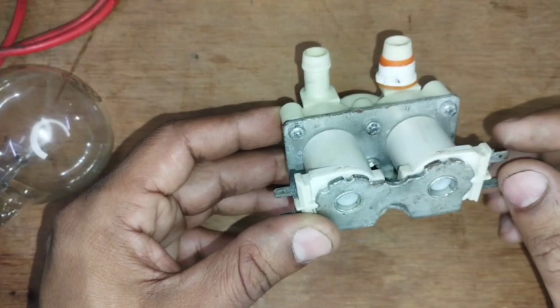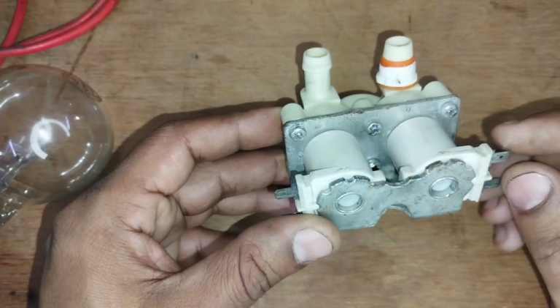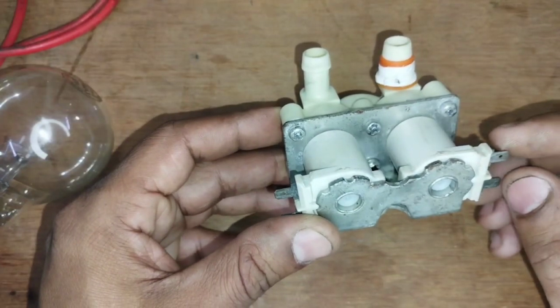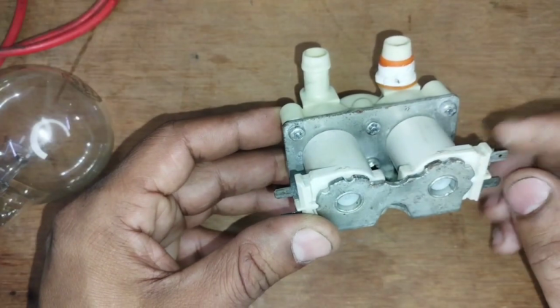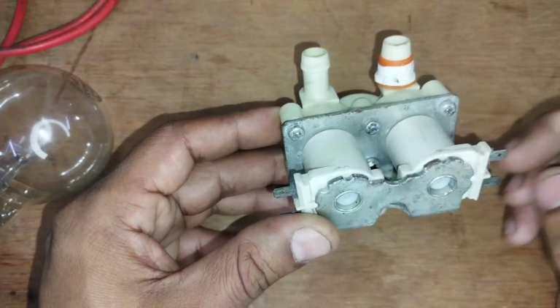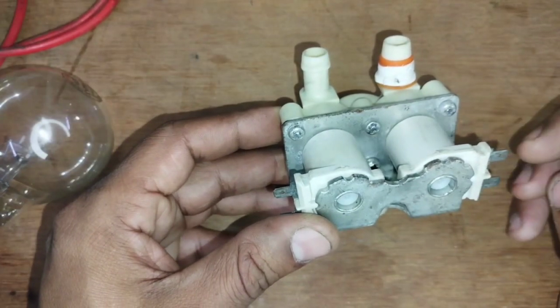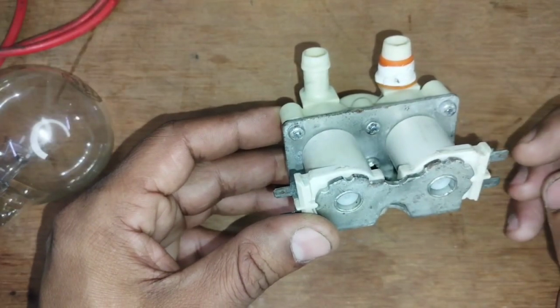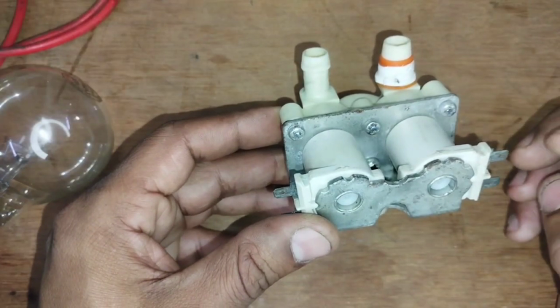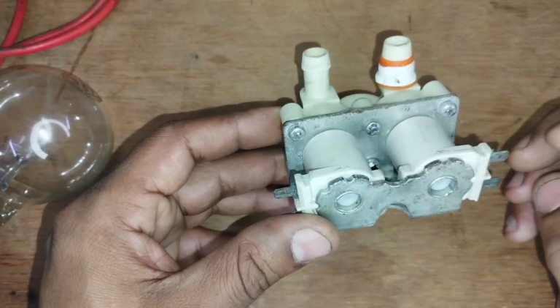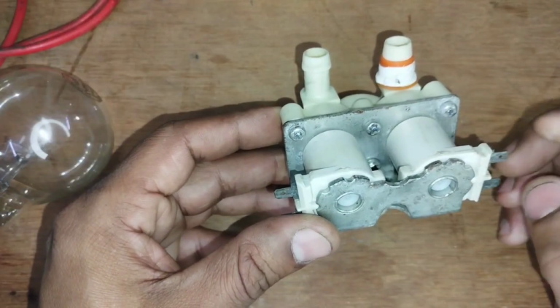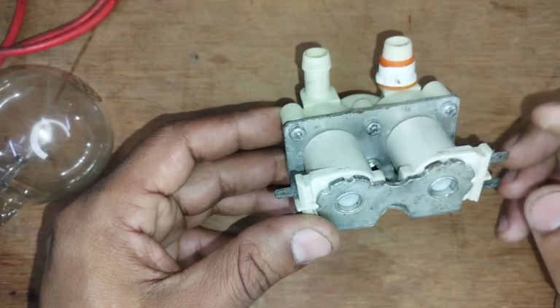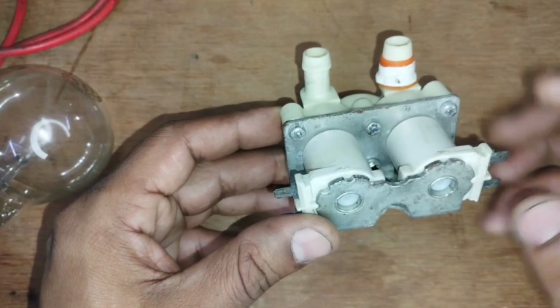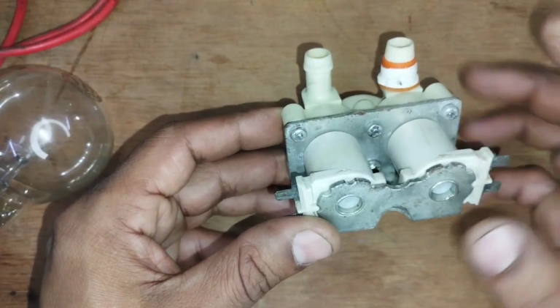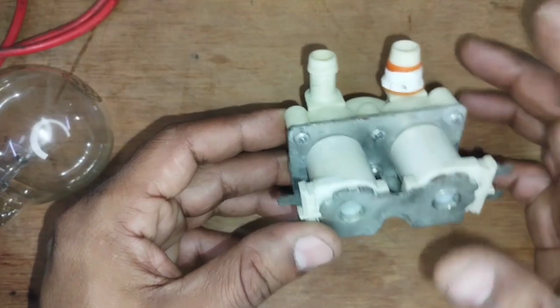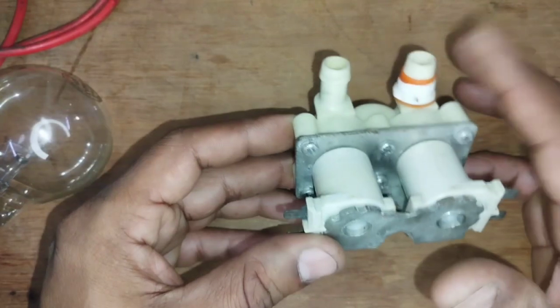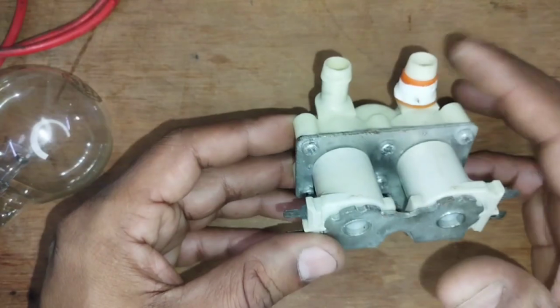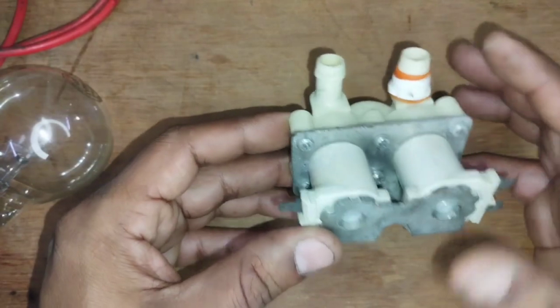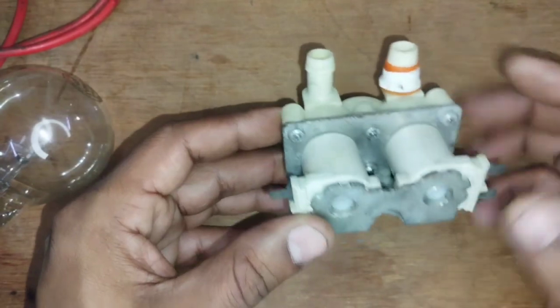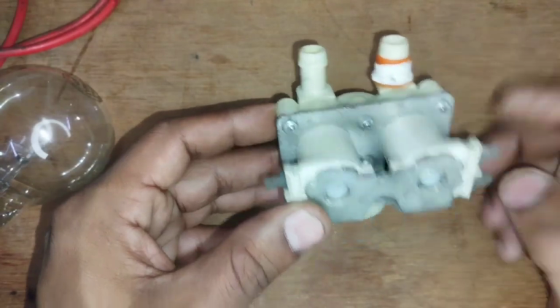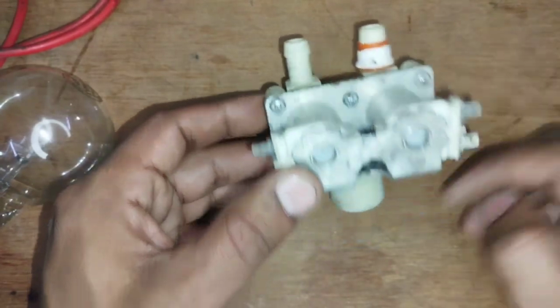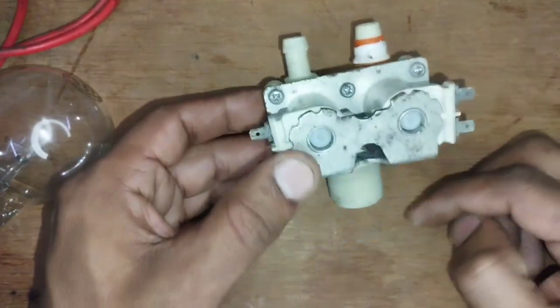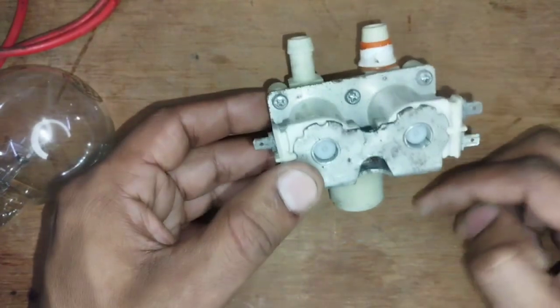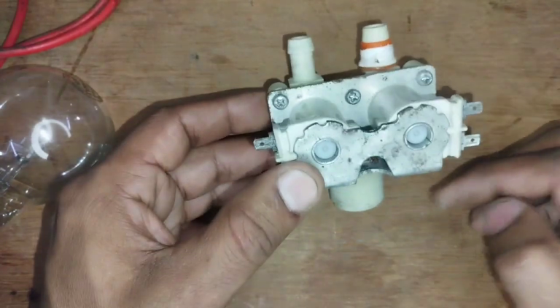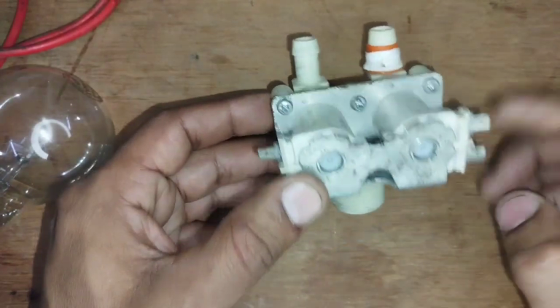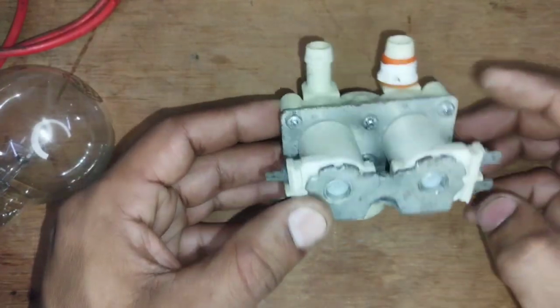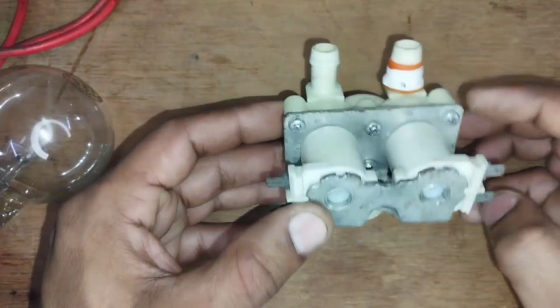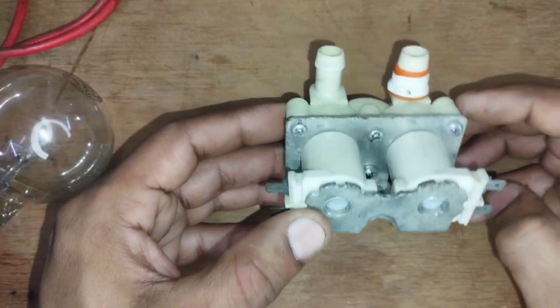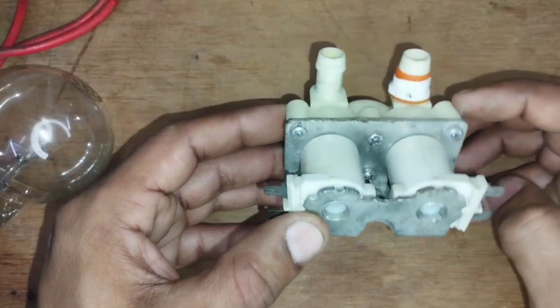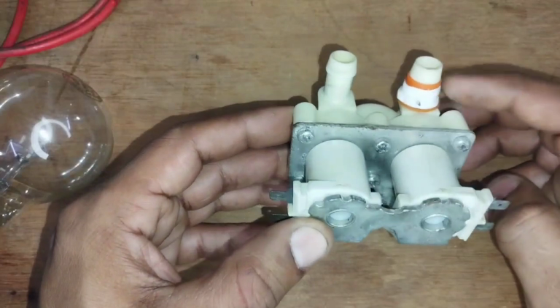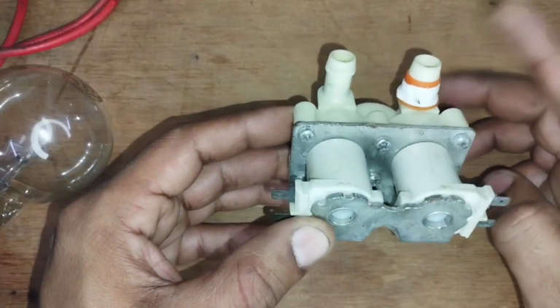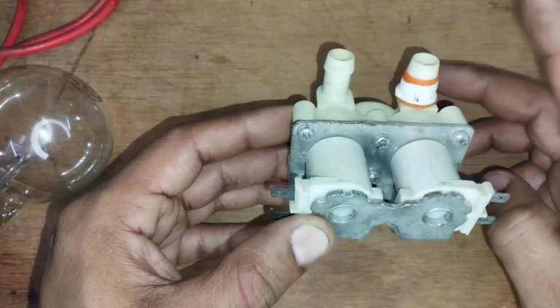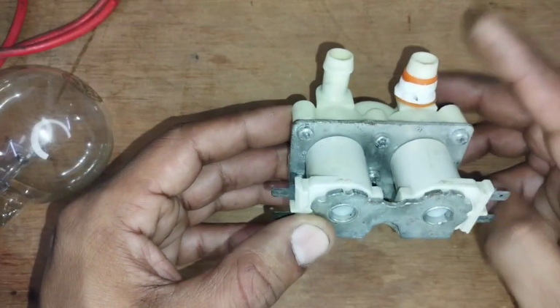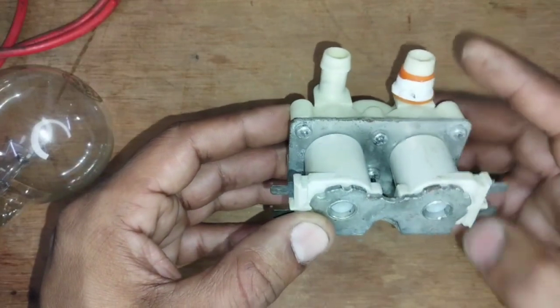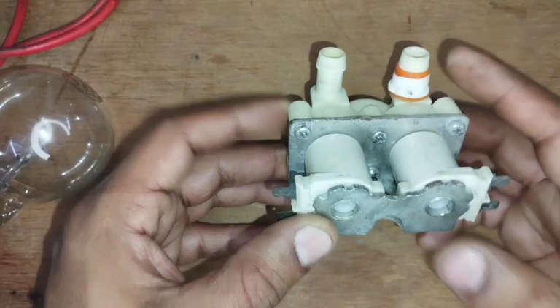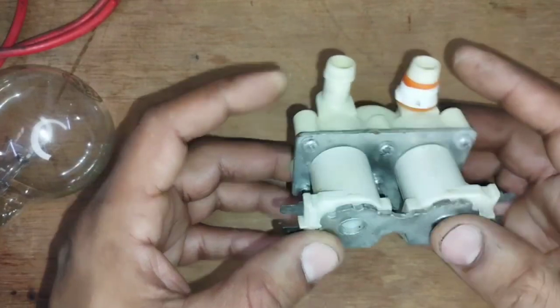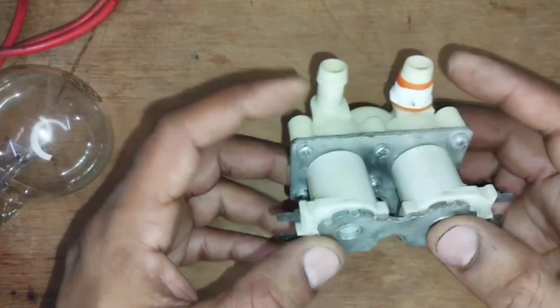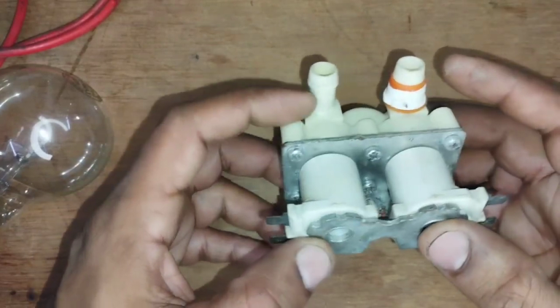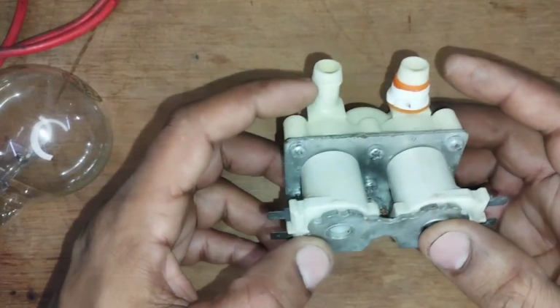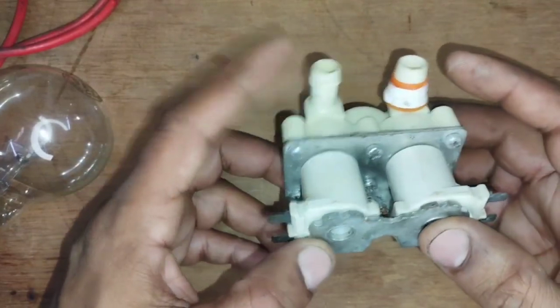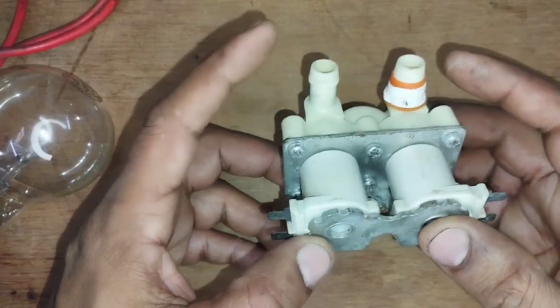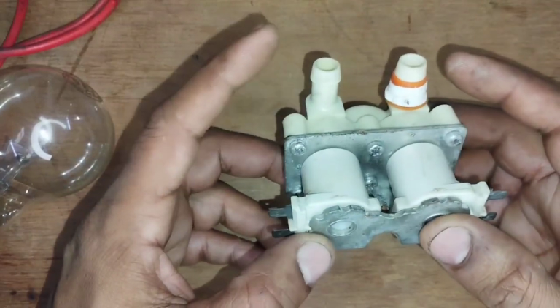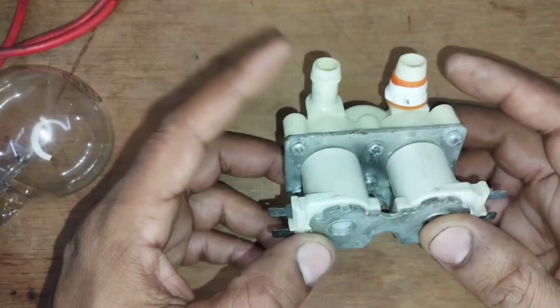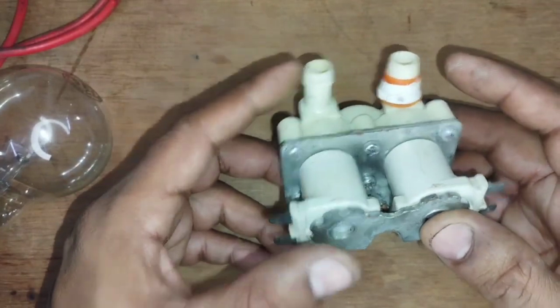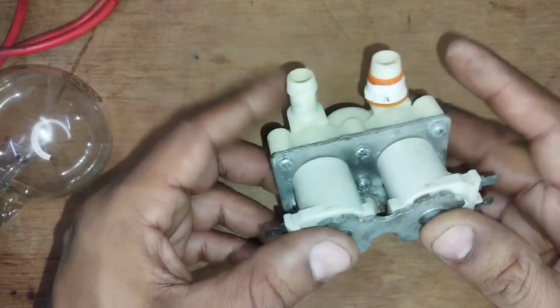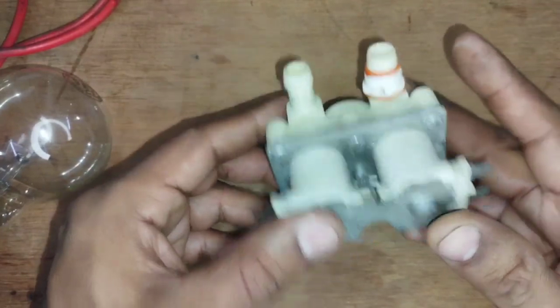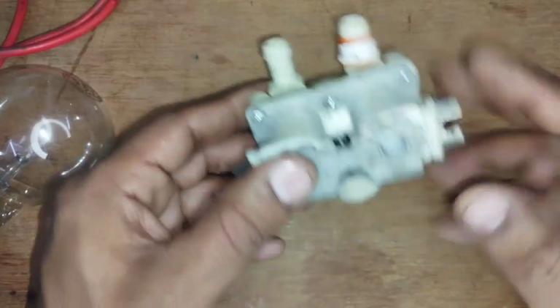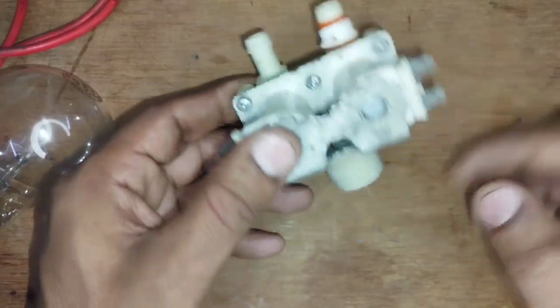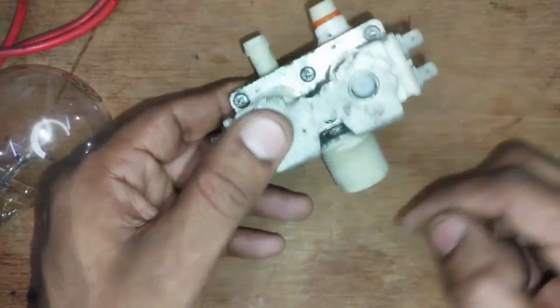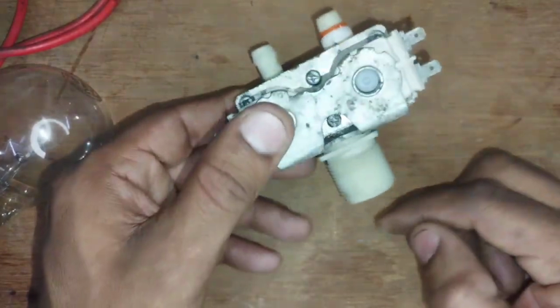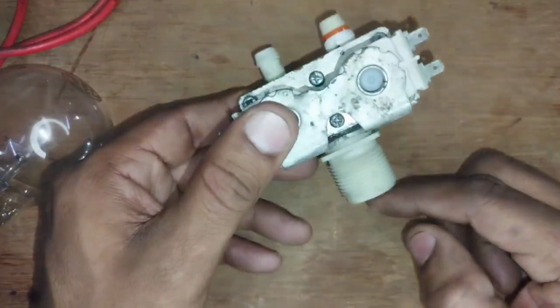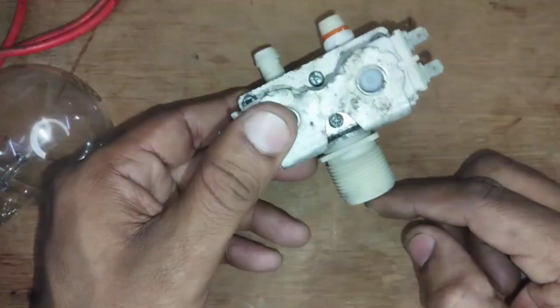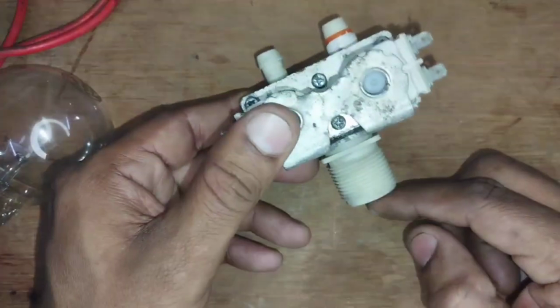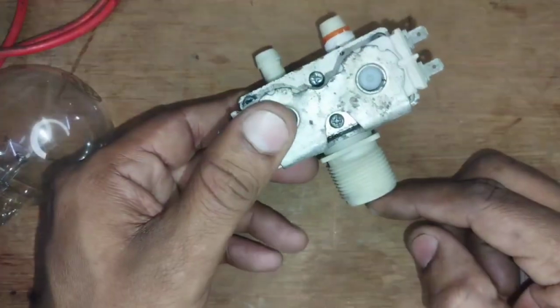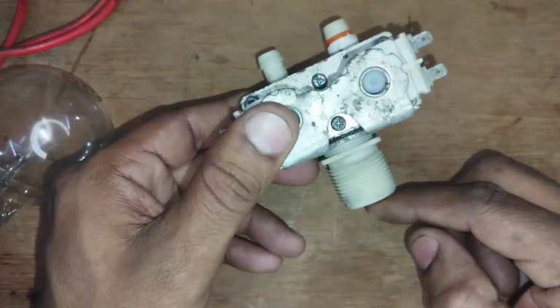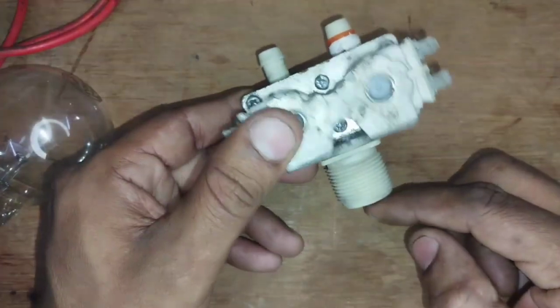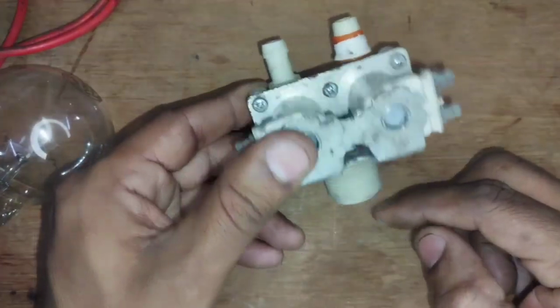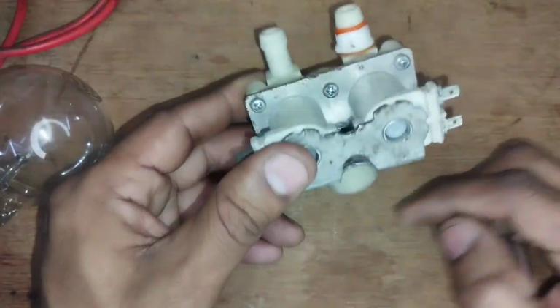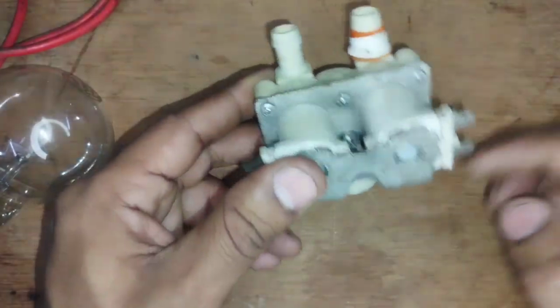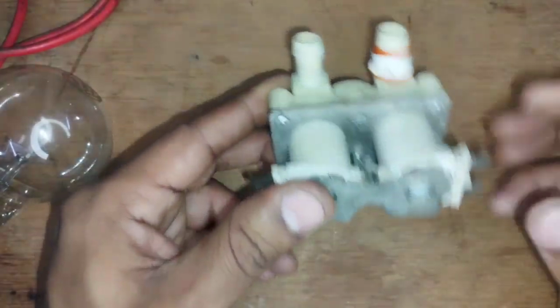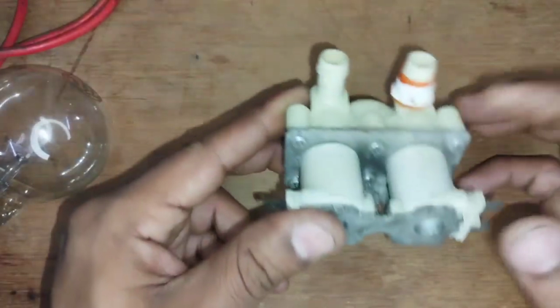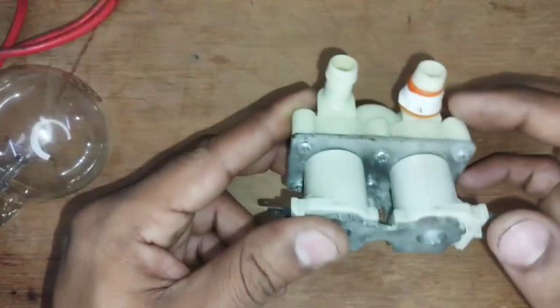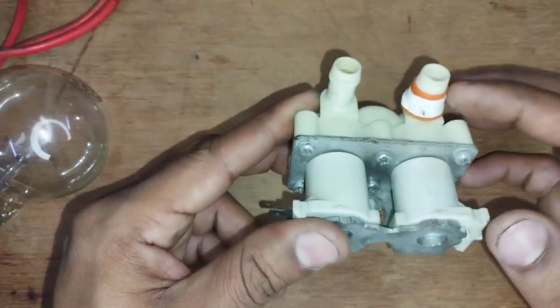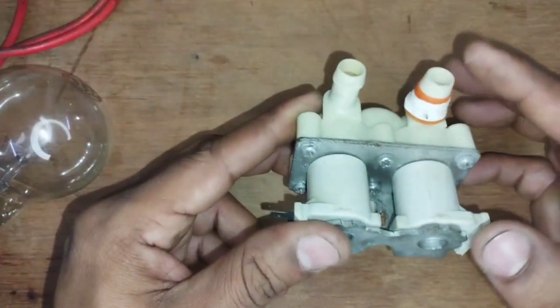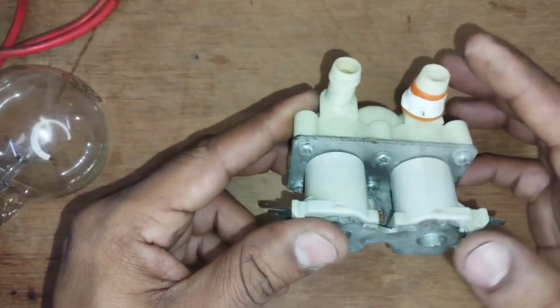Sometimes the machine takes water from this side. The water intake is from this side, but there are two points.